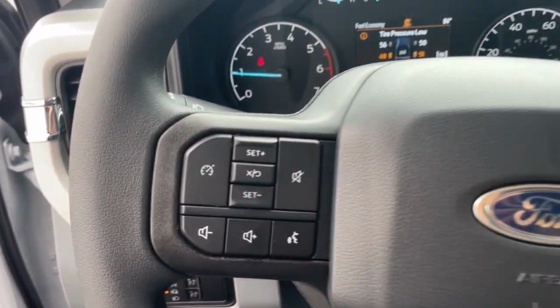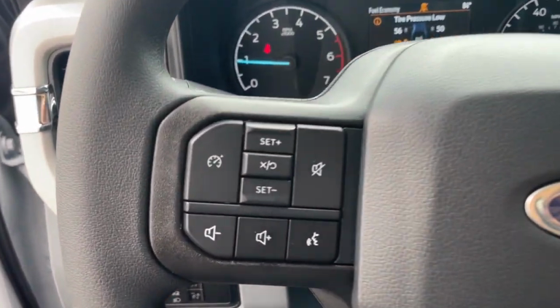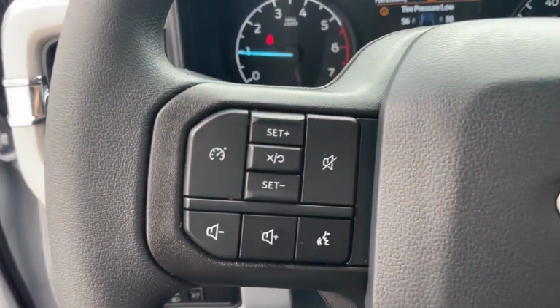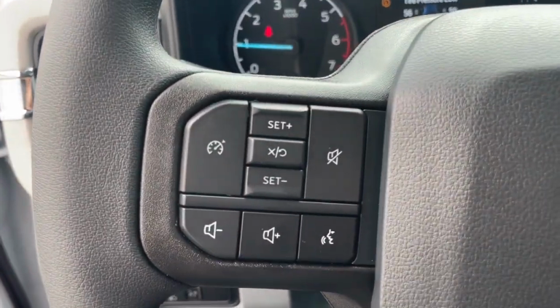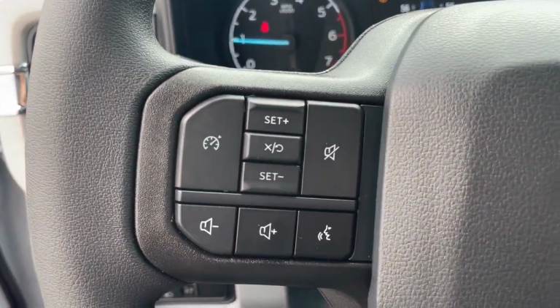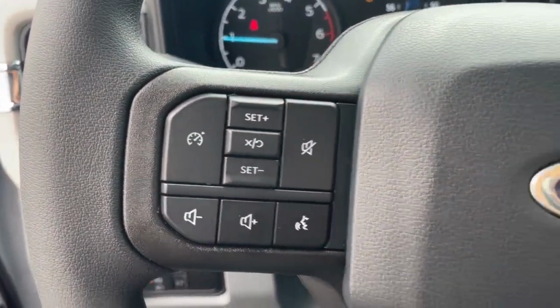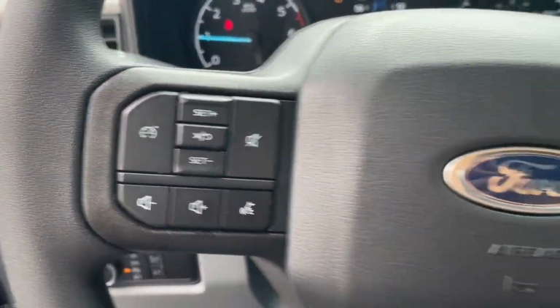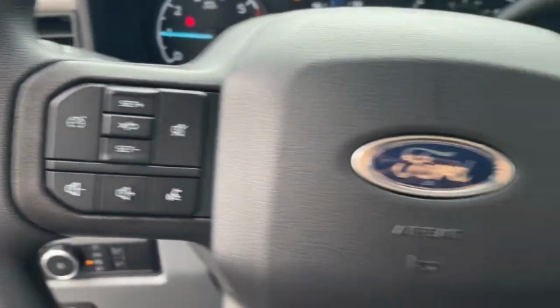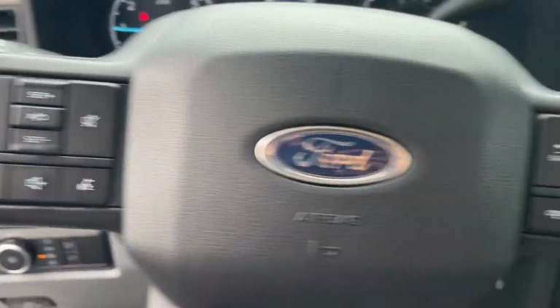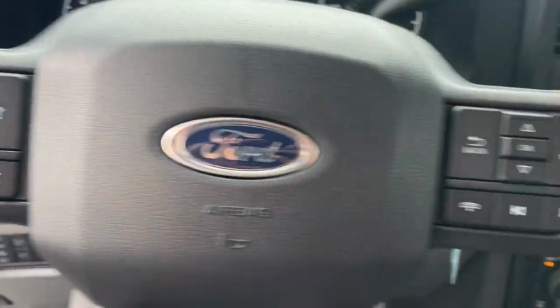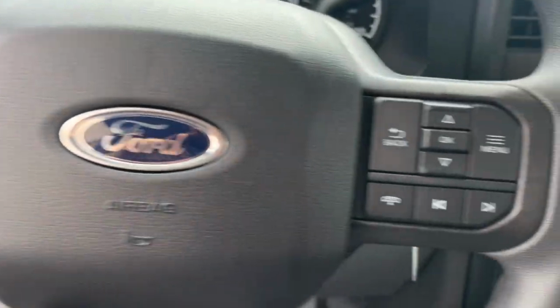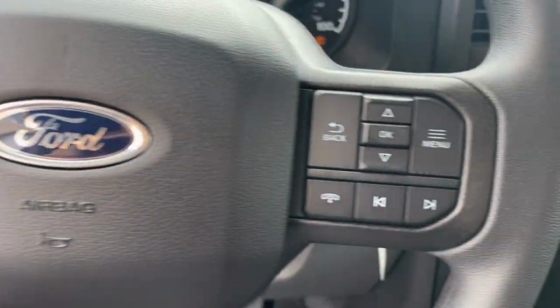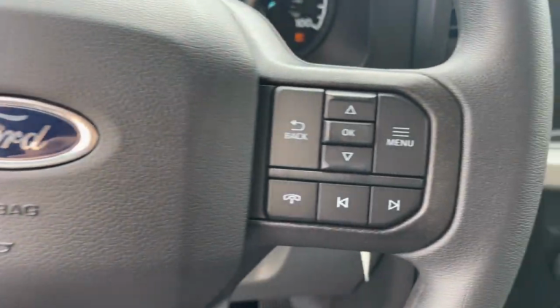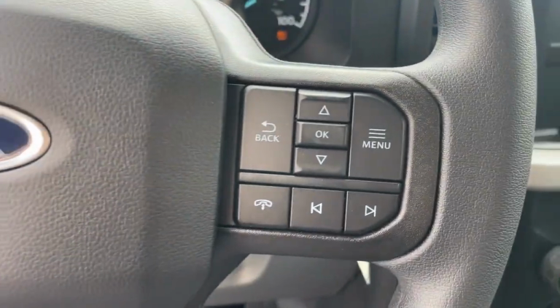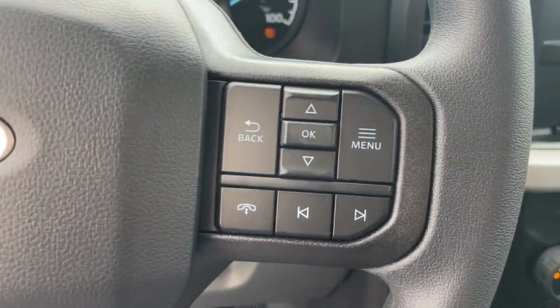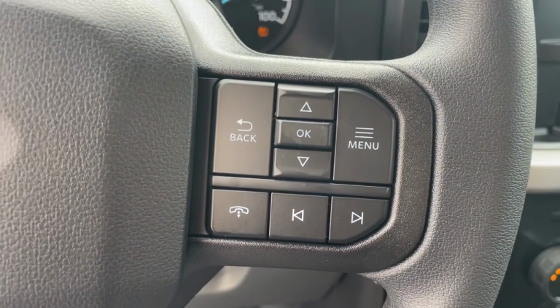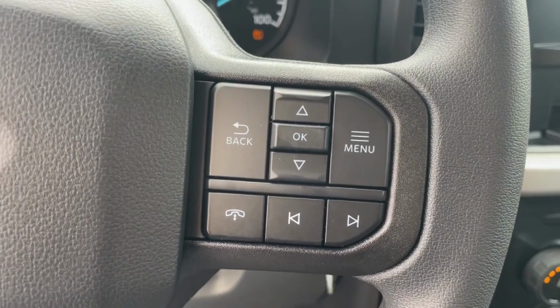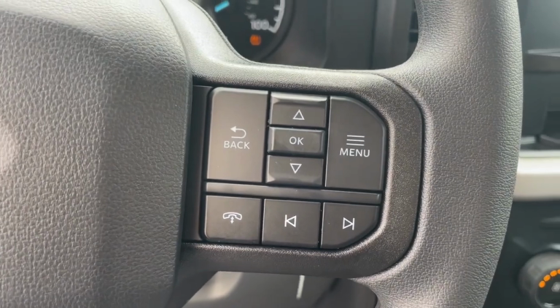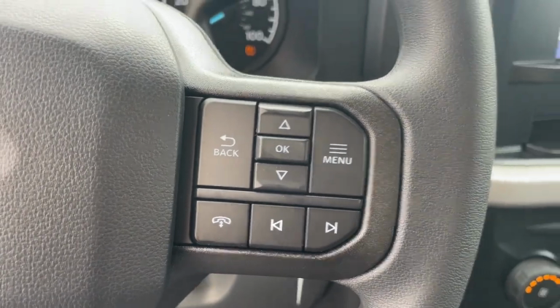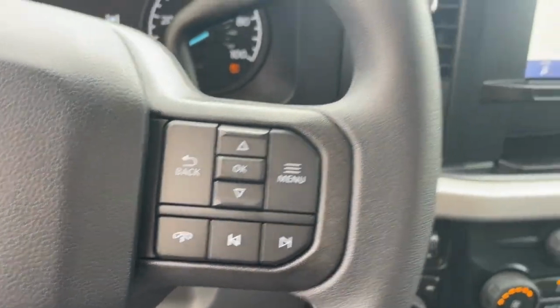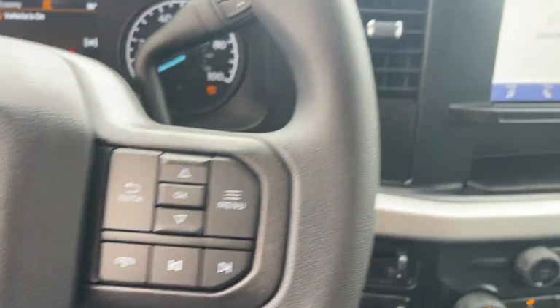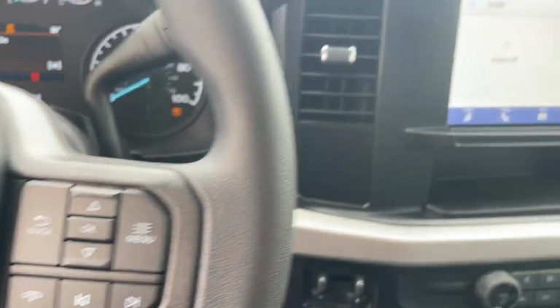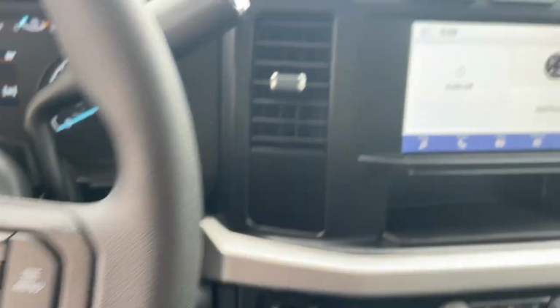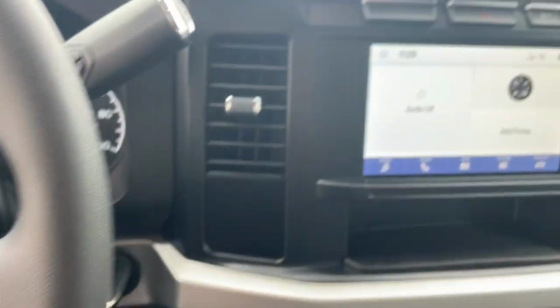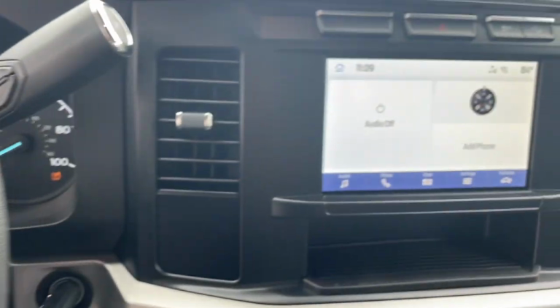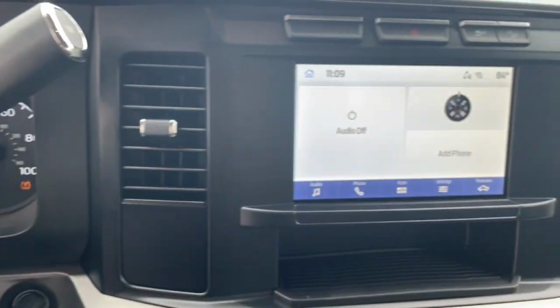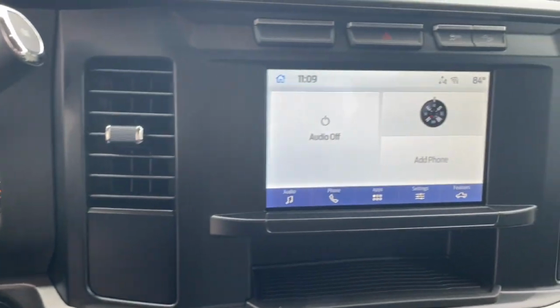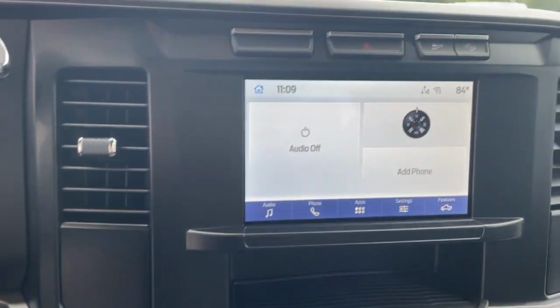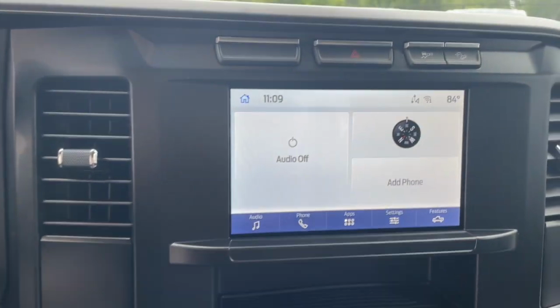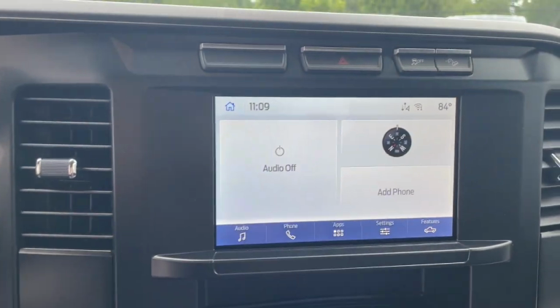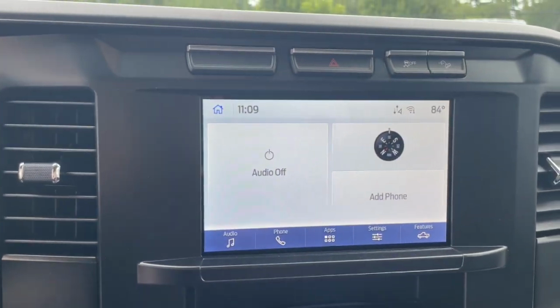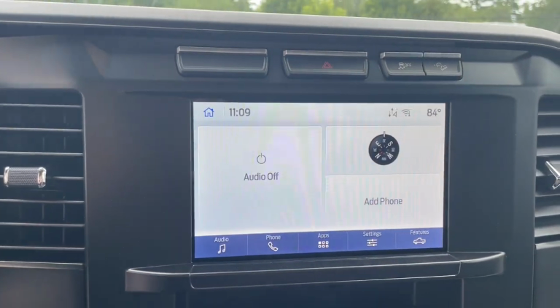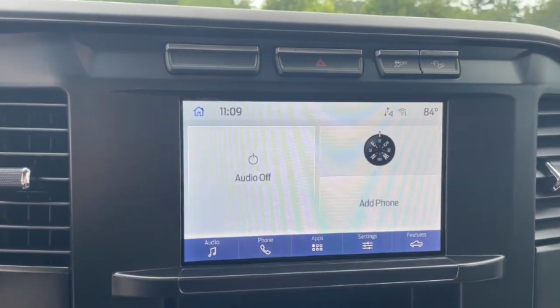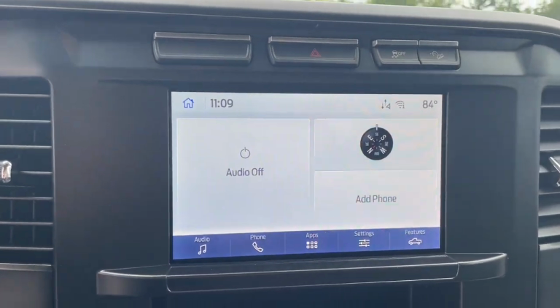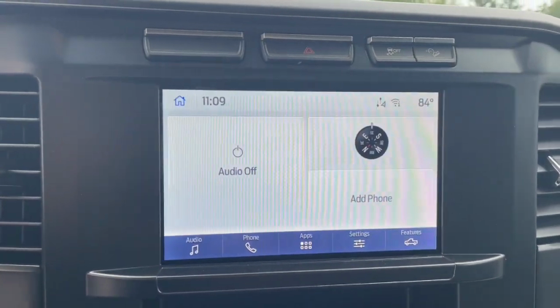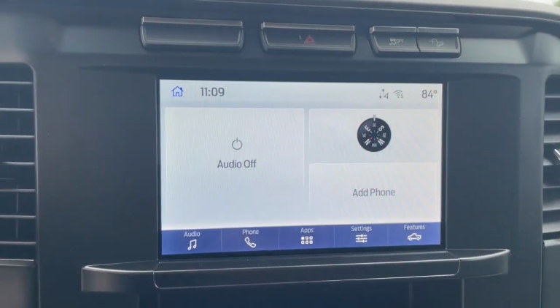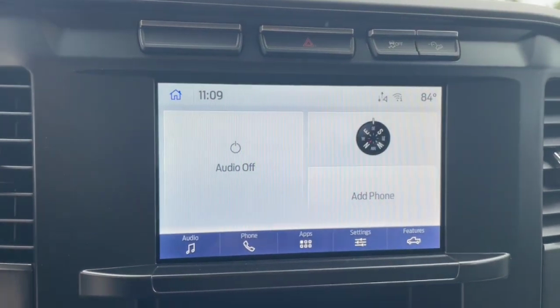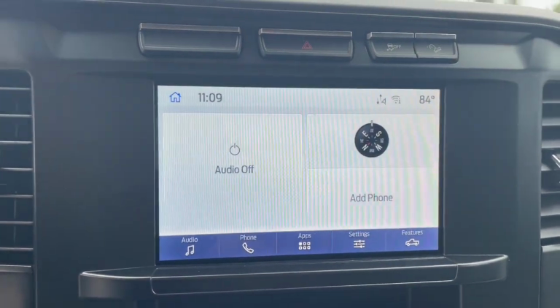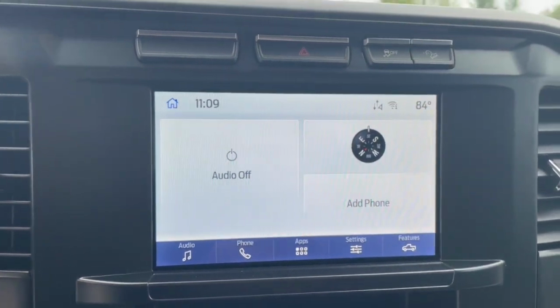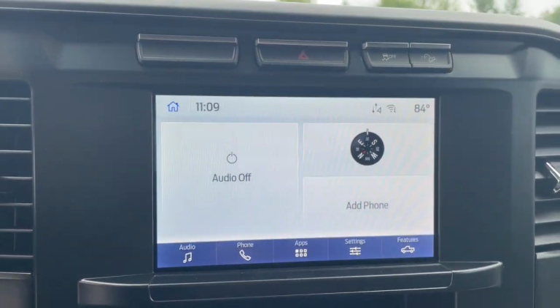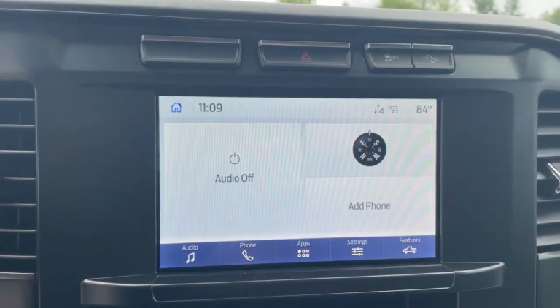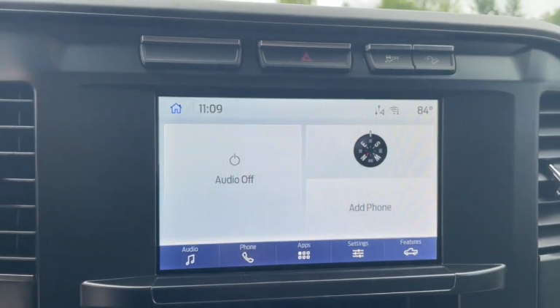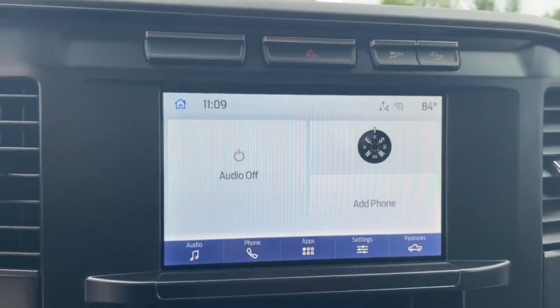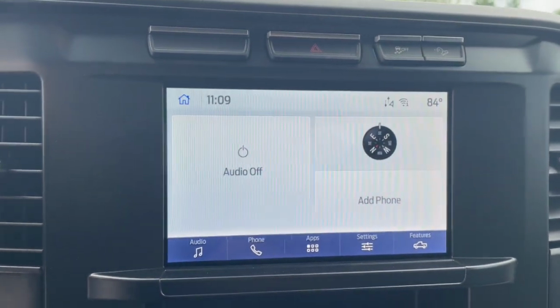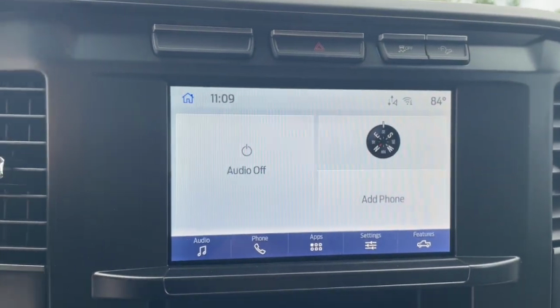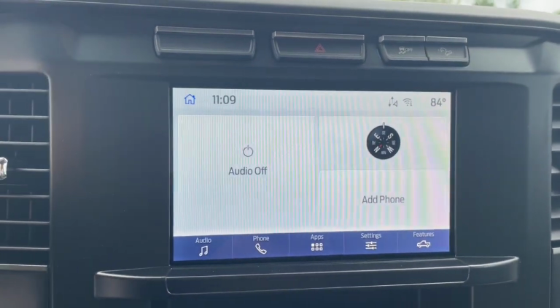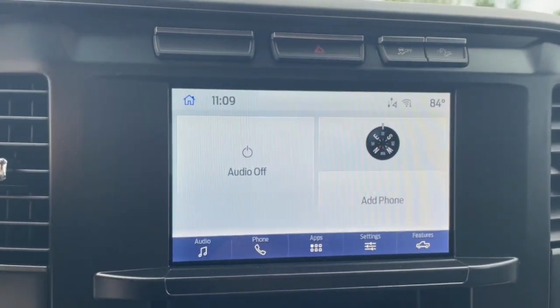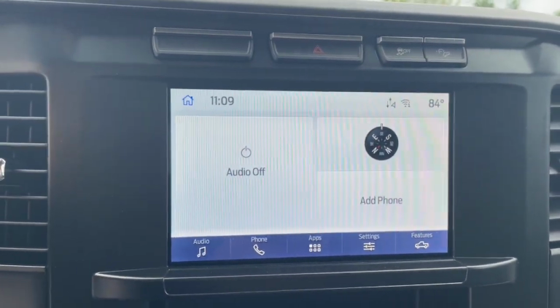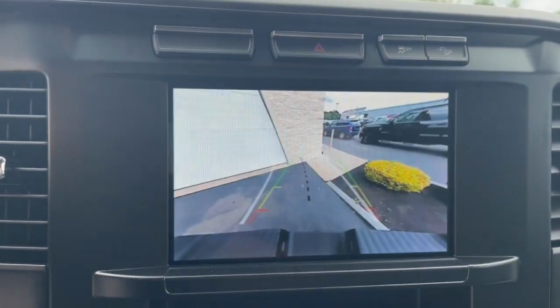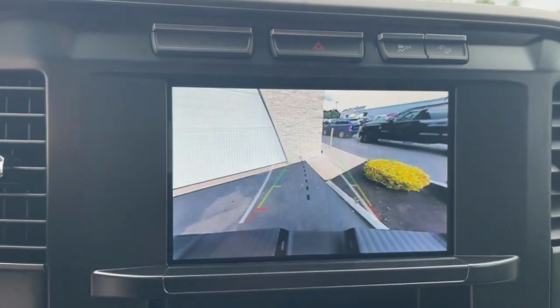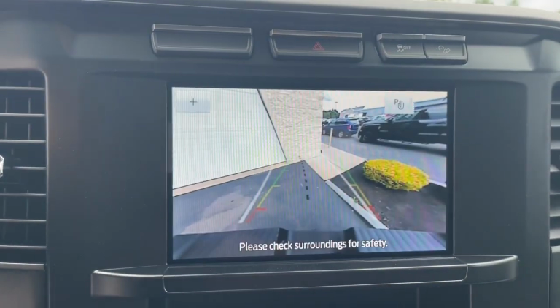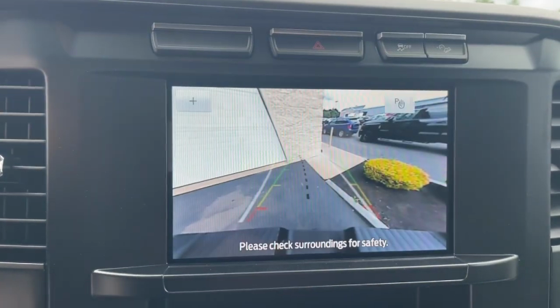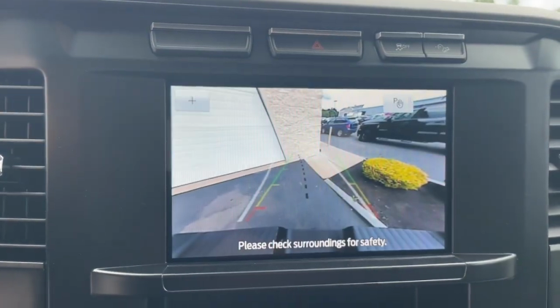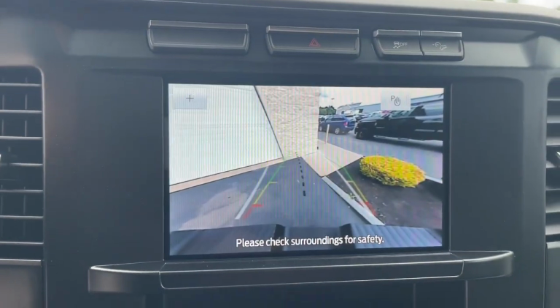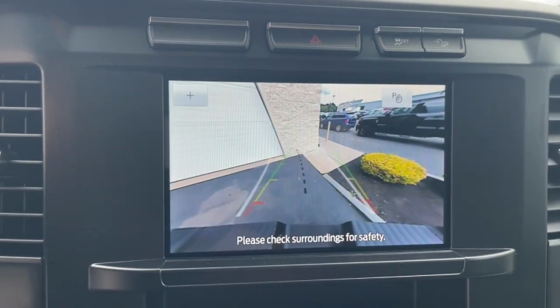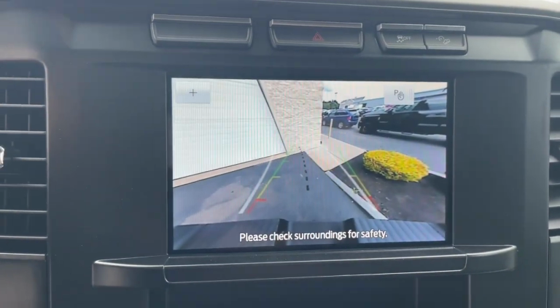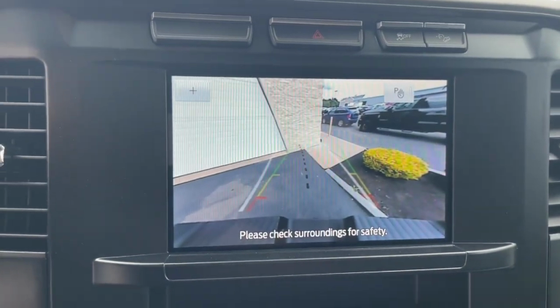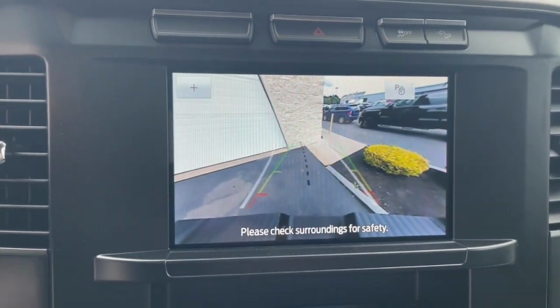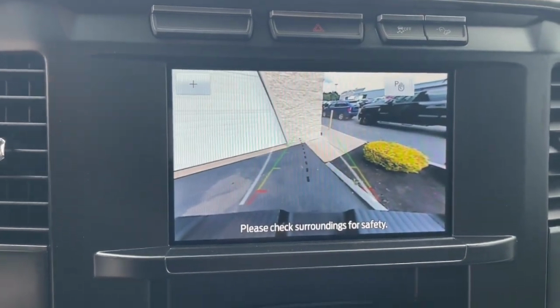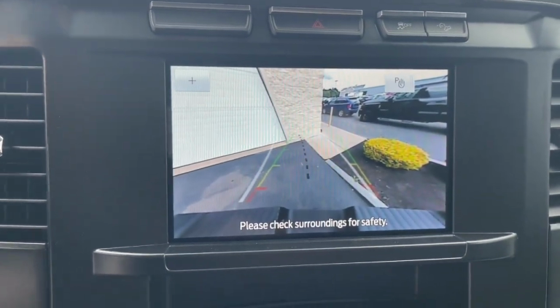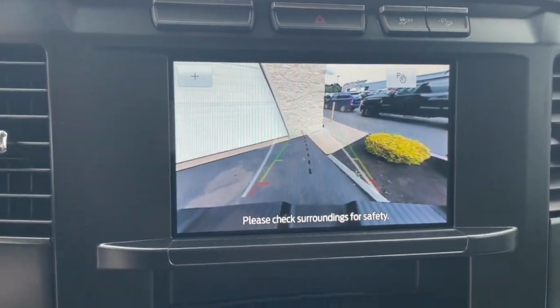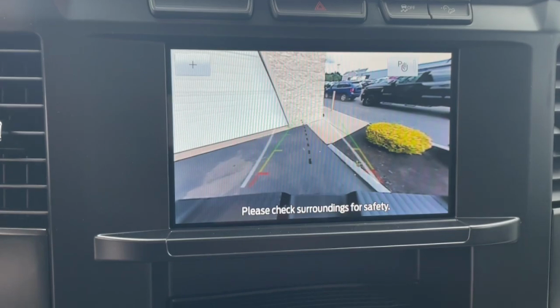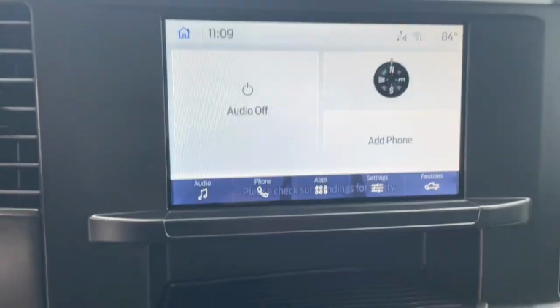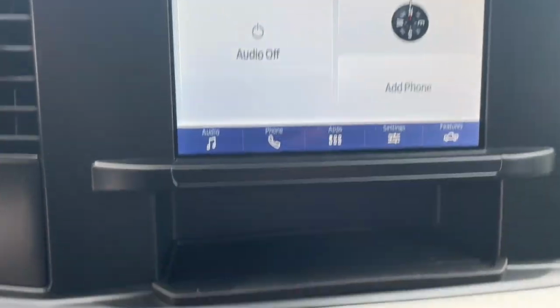Alarm, Electronic Stability Control, Steering Wheel Audio Controls, Intermittent Wipers, and Traction Control.